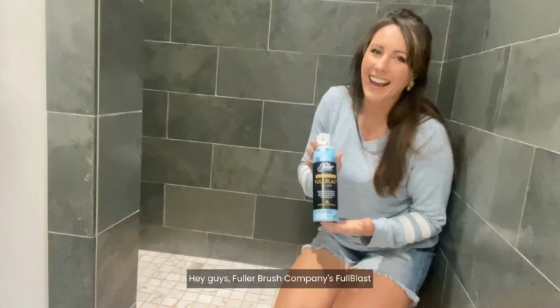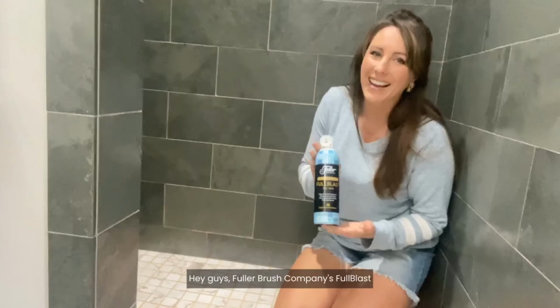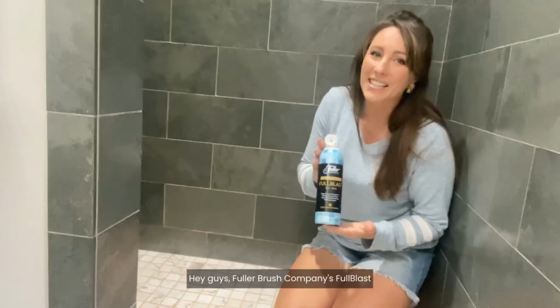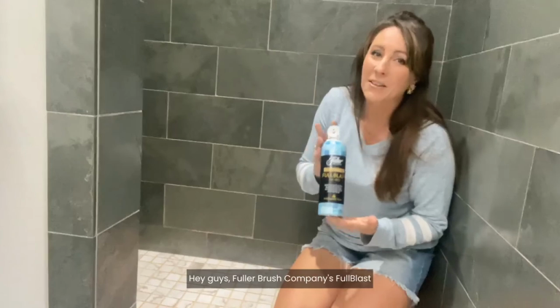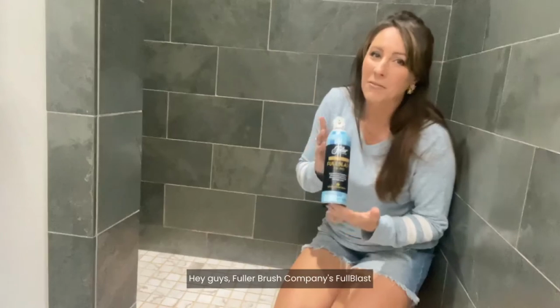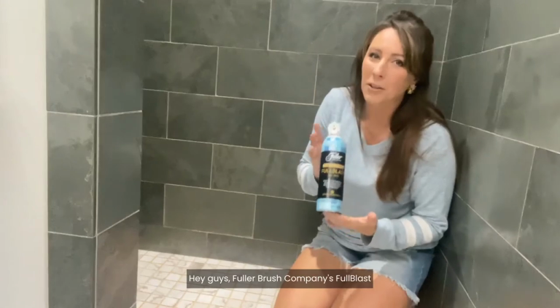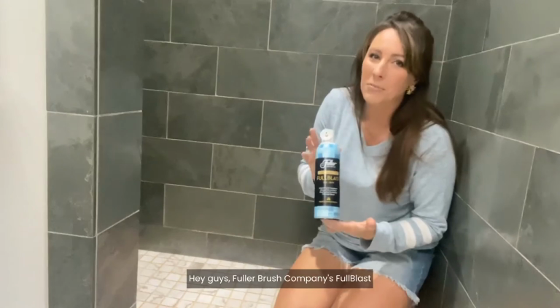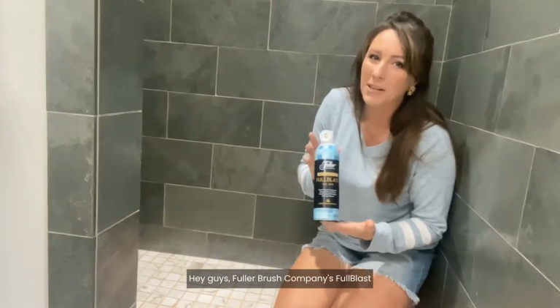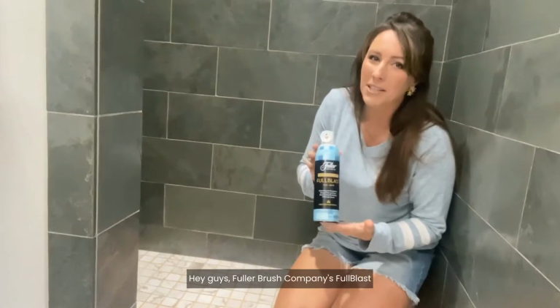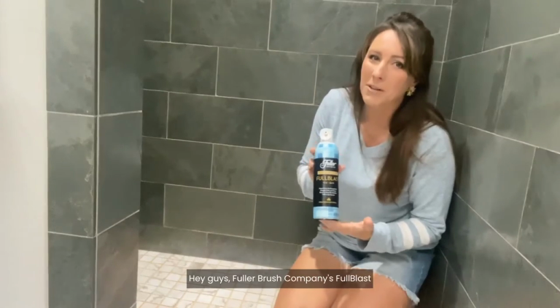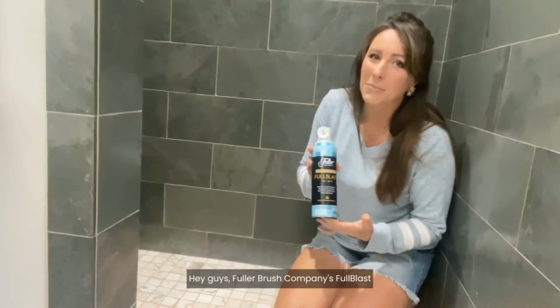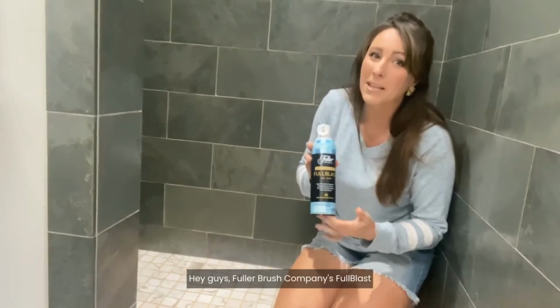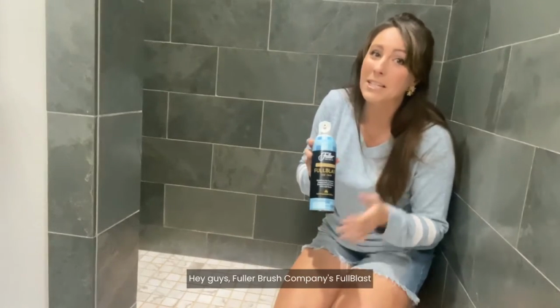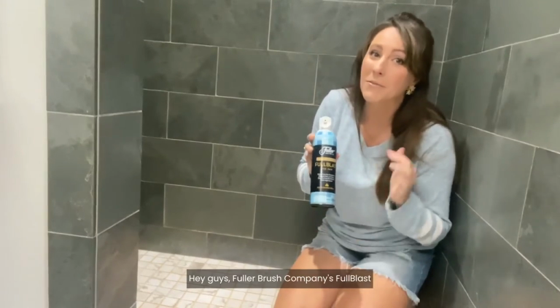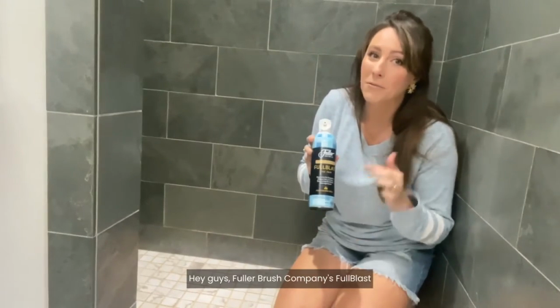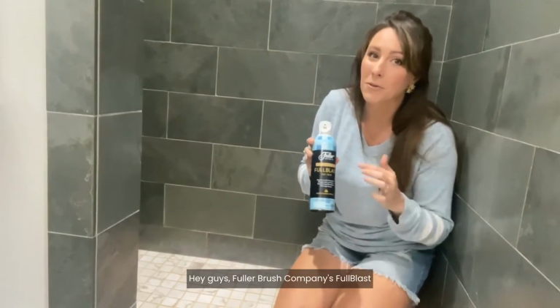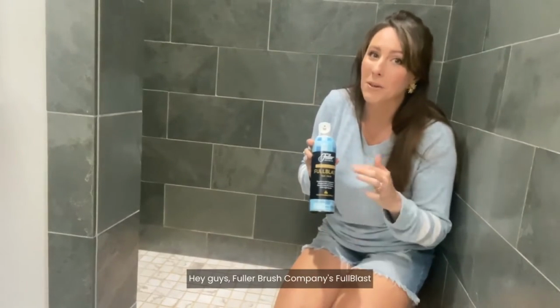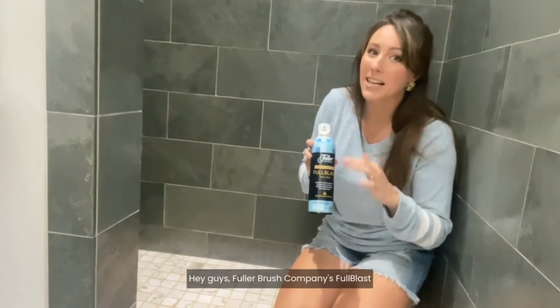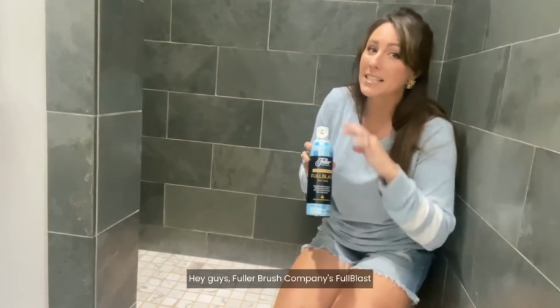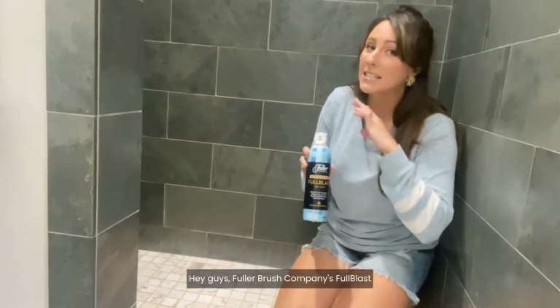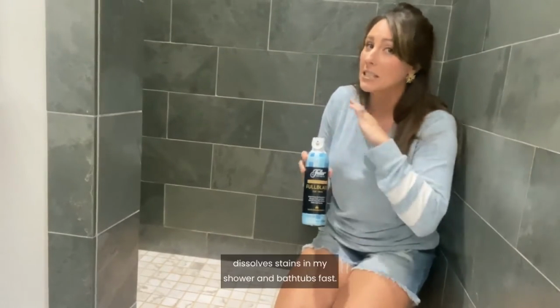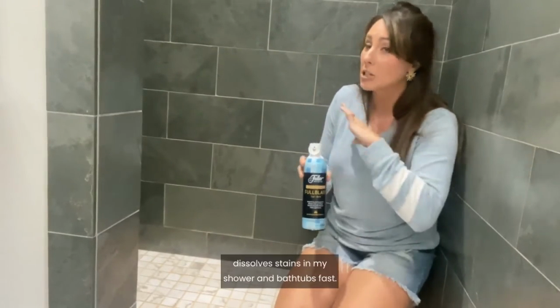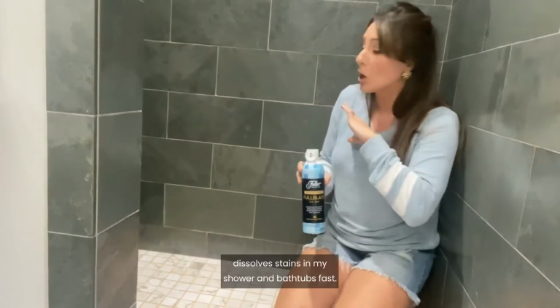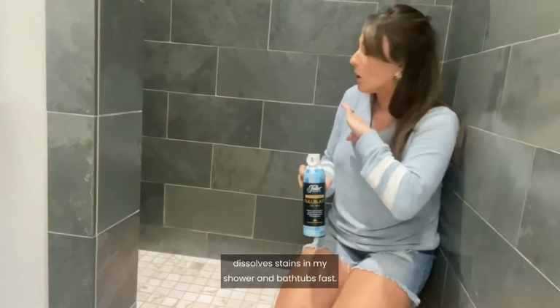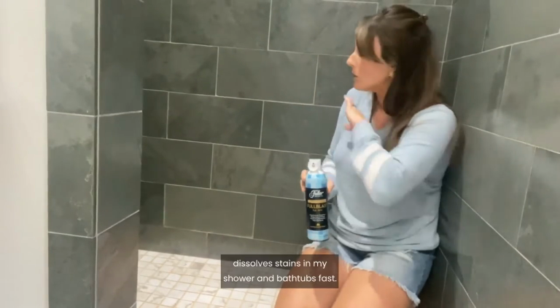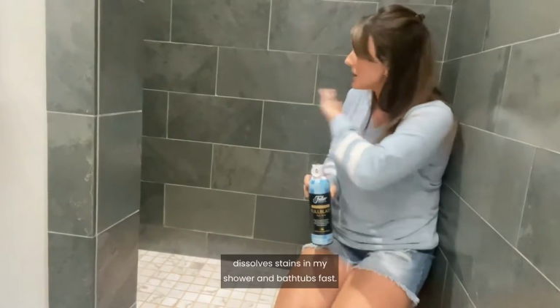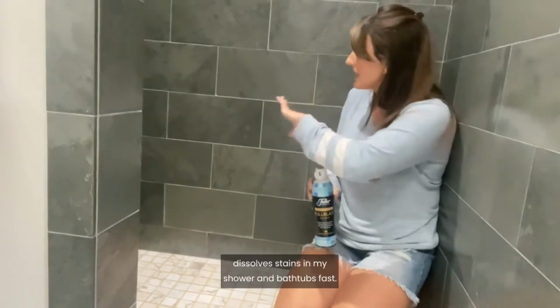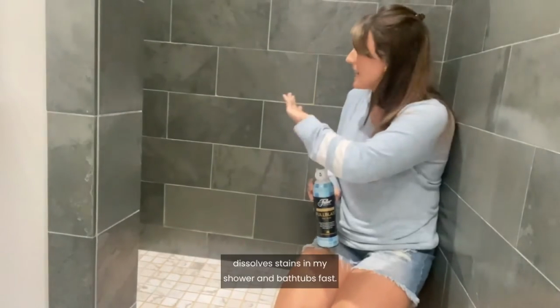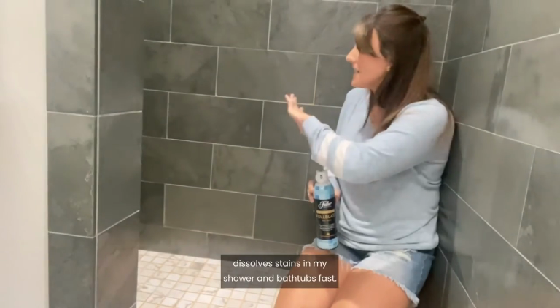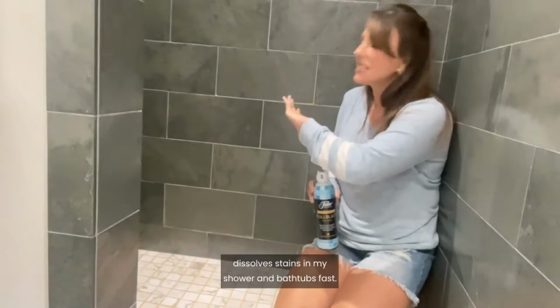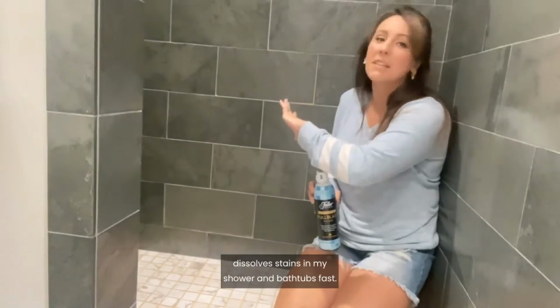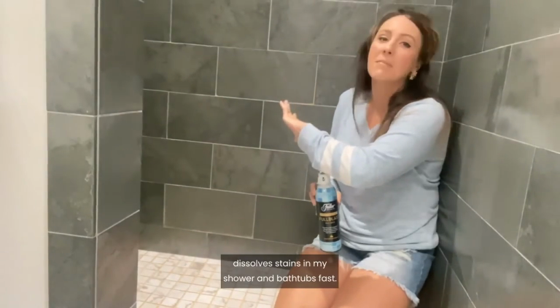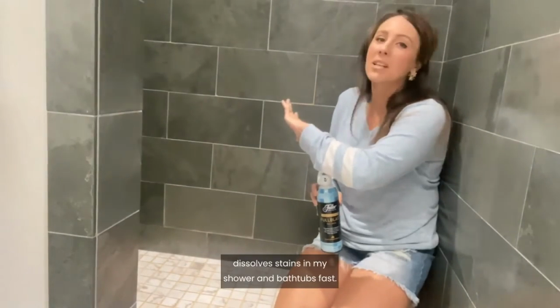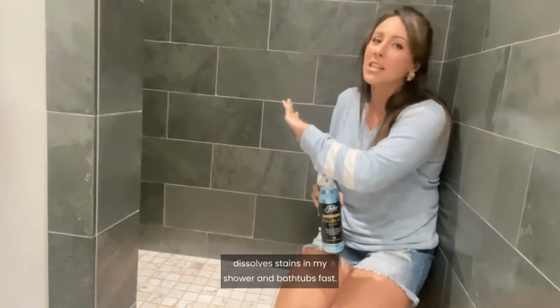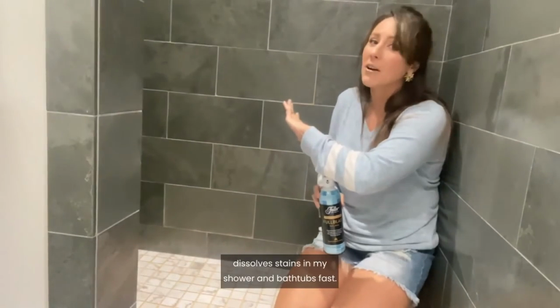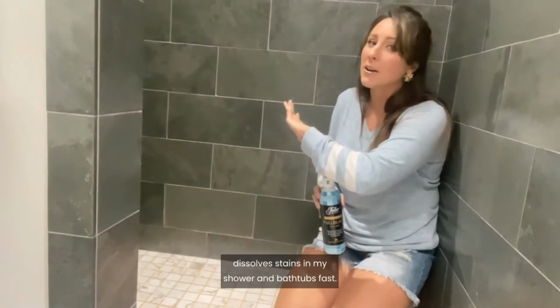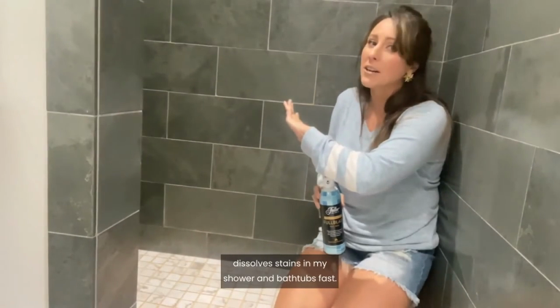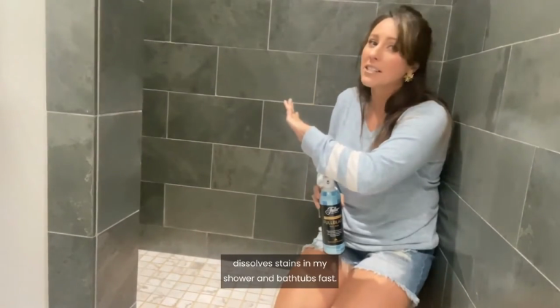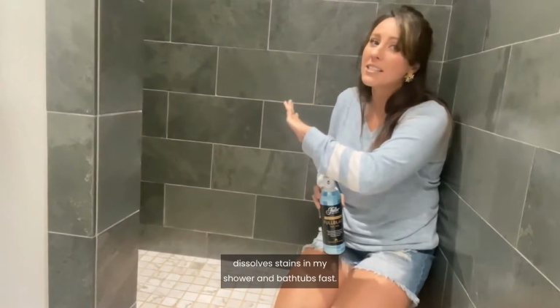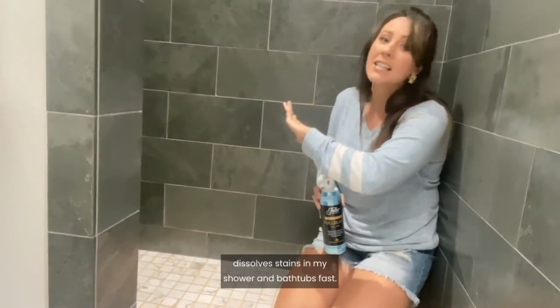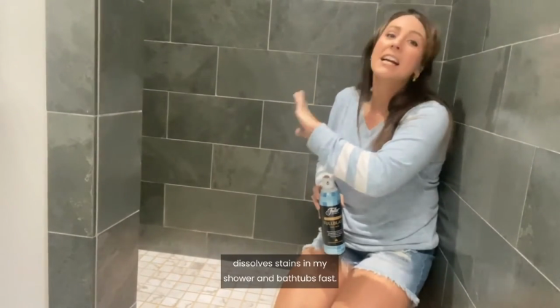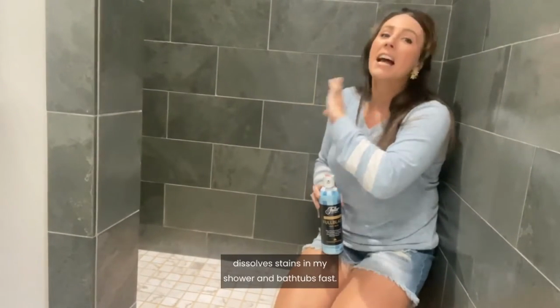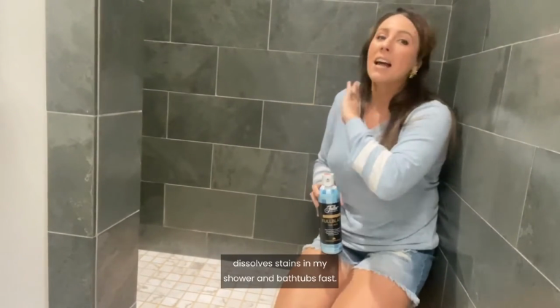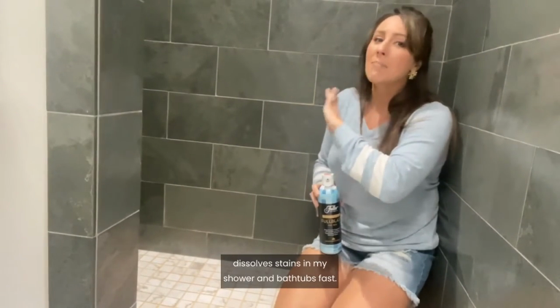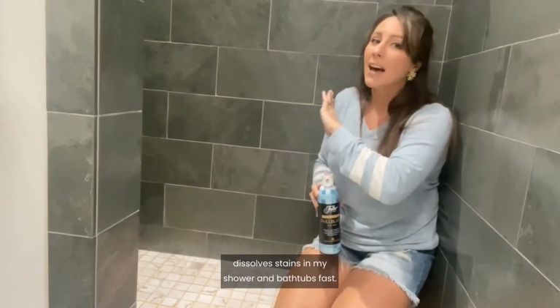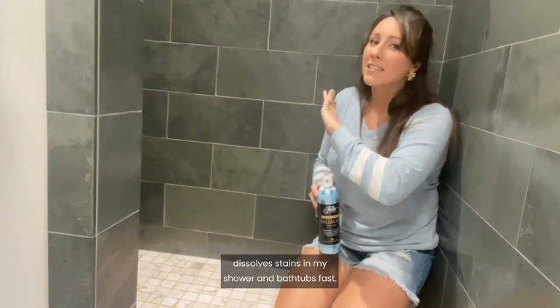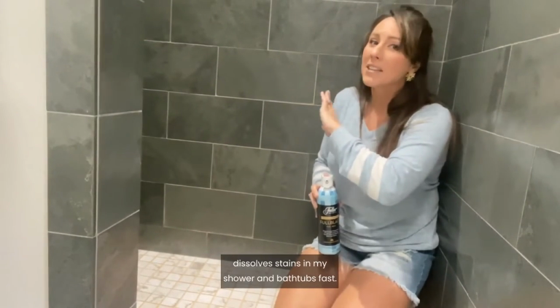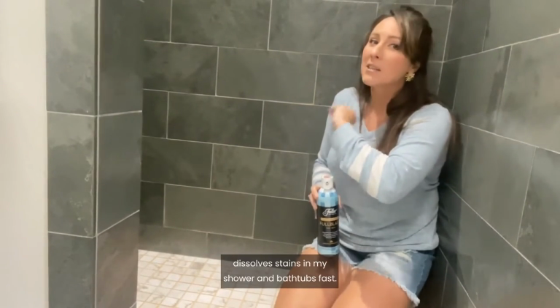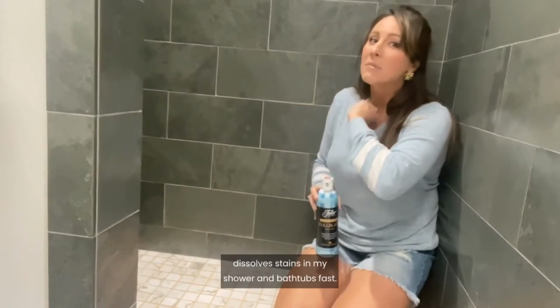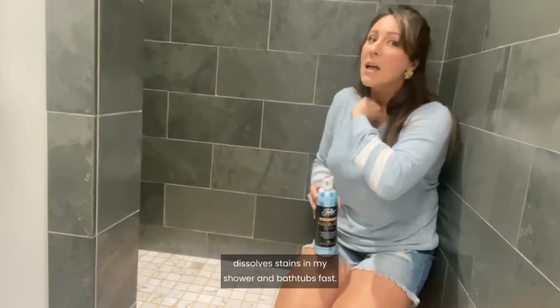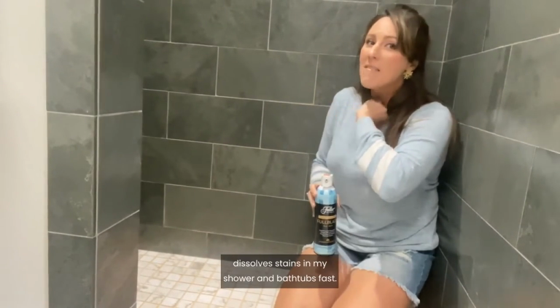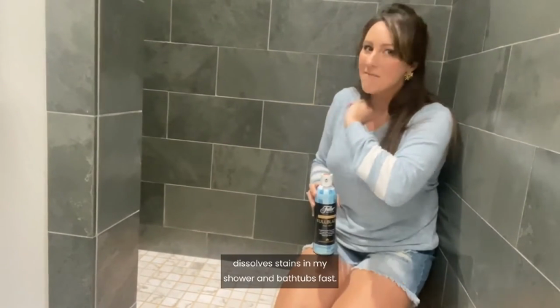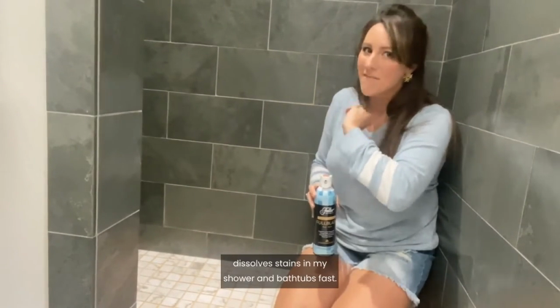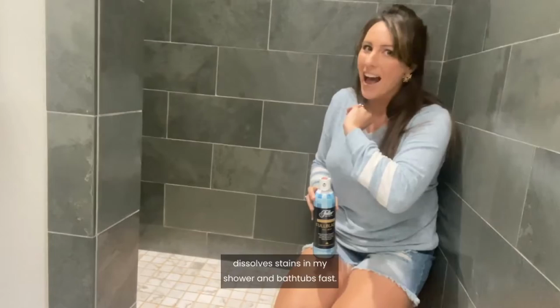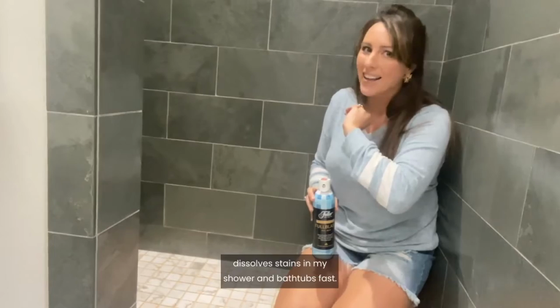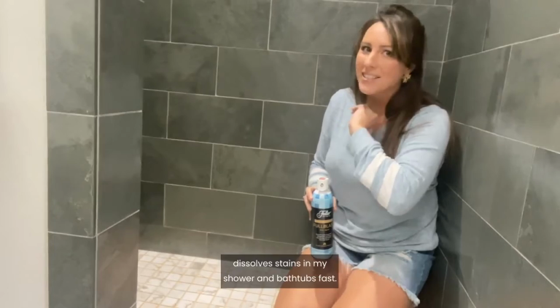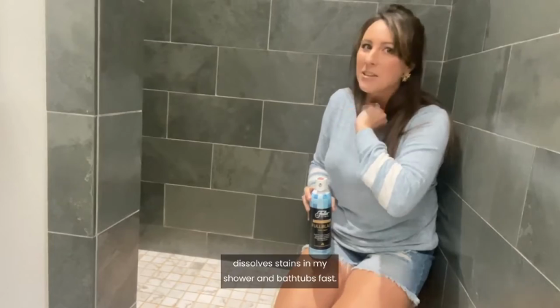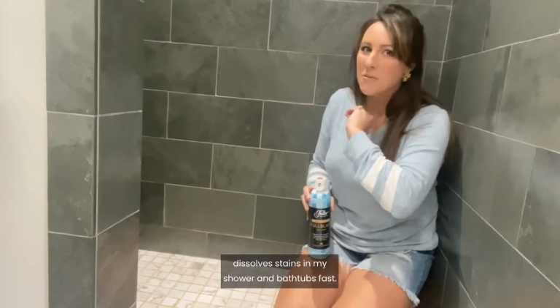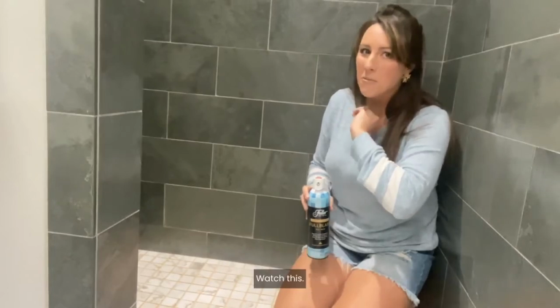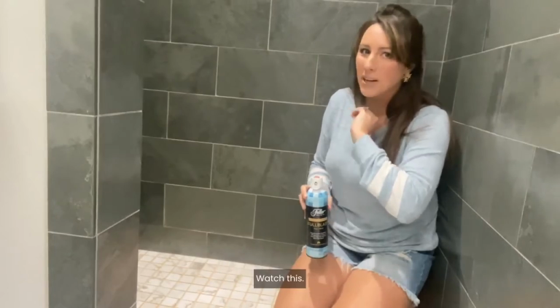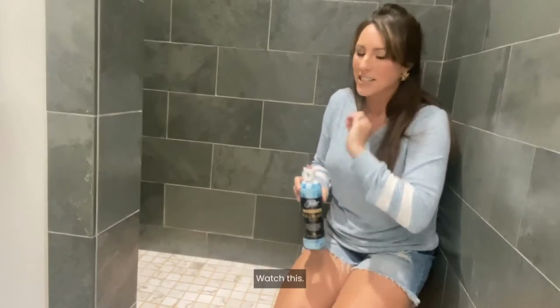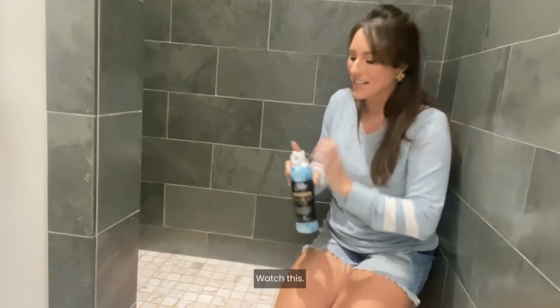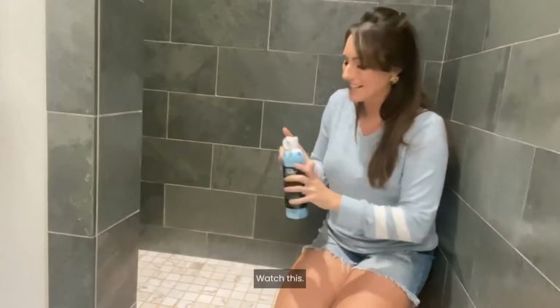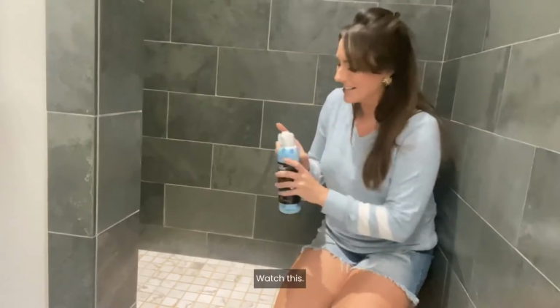Hey guys, Polar Brush Company's Full Blast dissolves stains in my shower and bathtubs fast. Watch this.